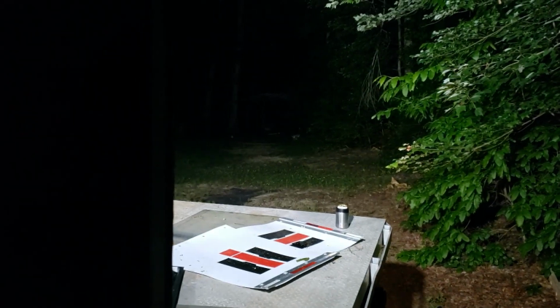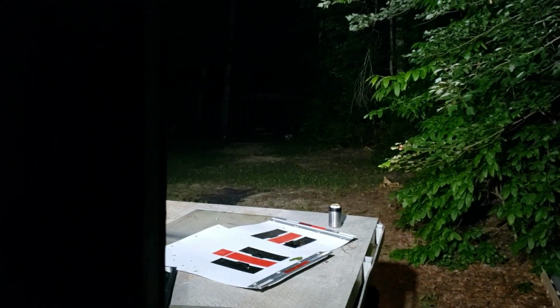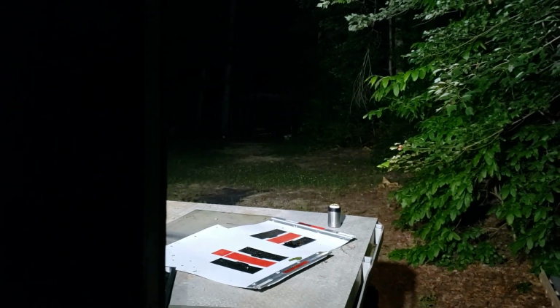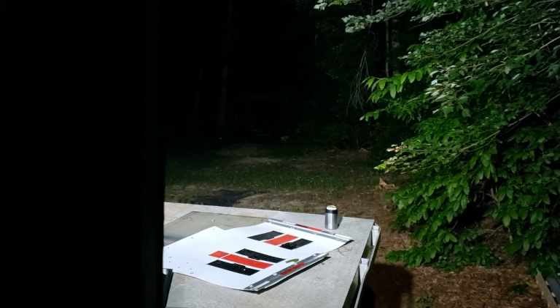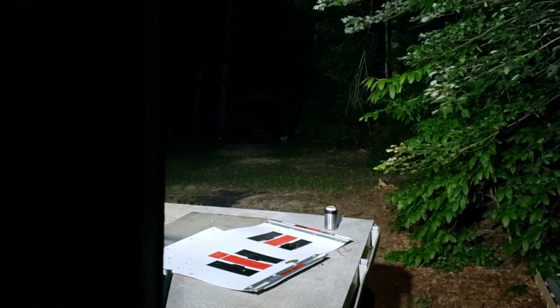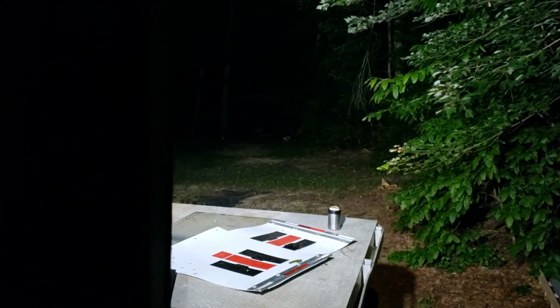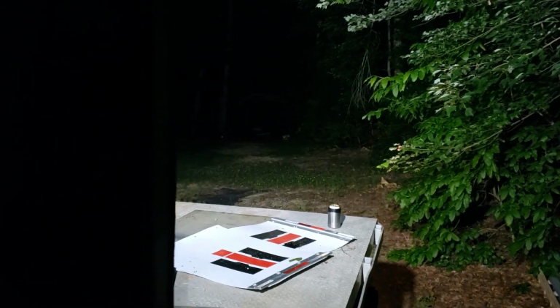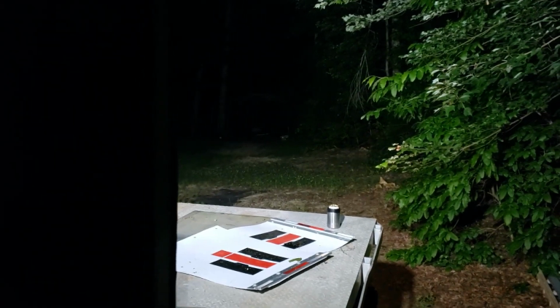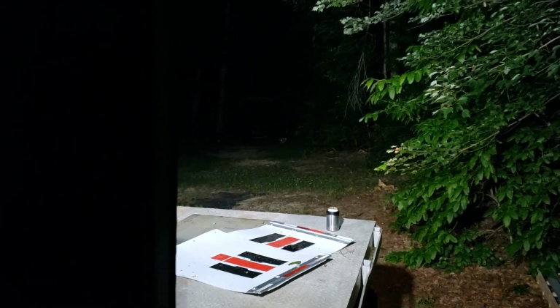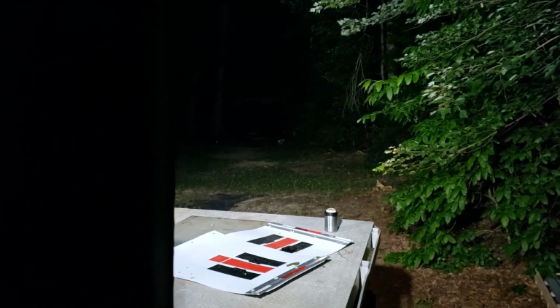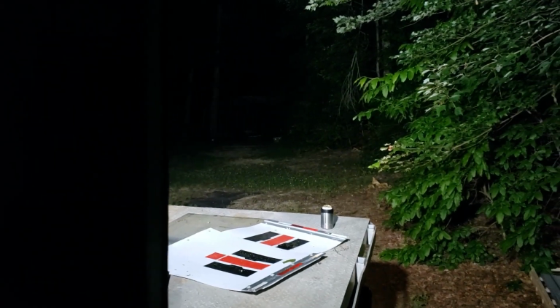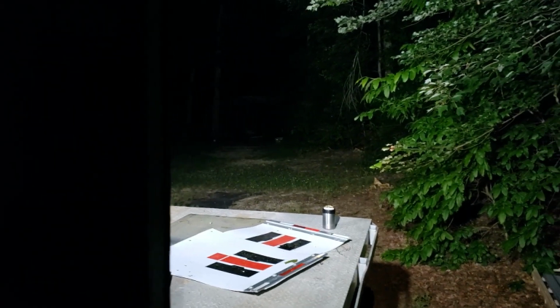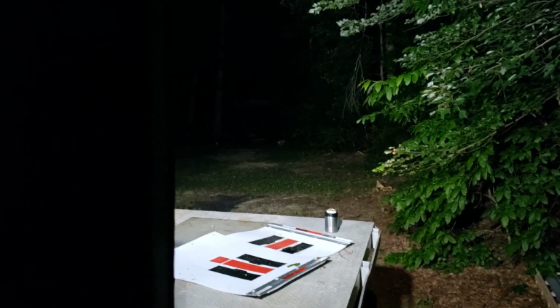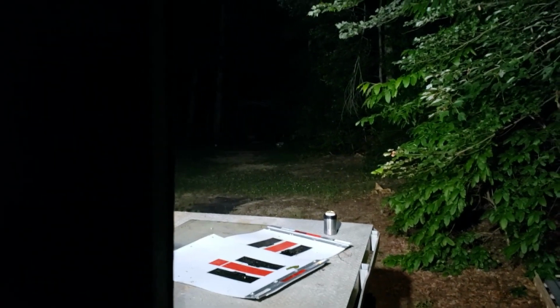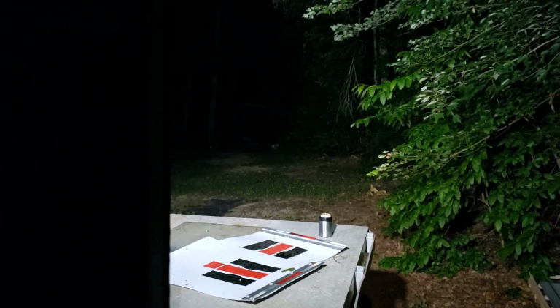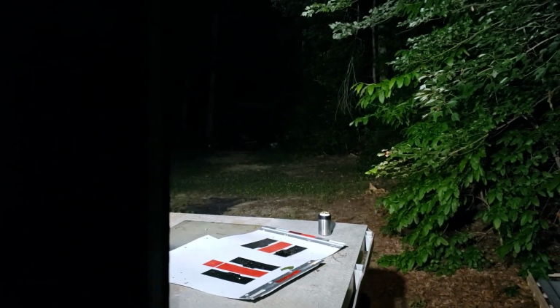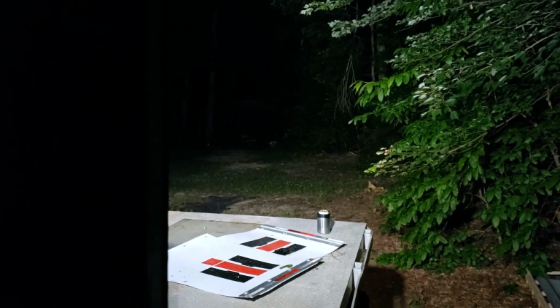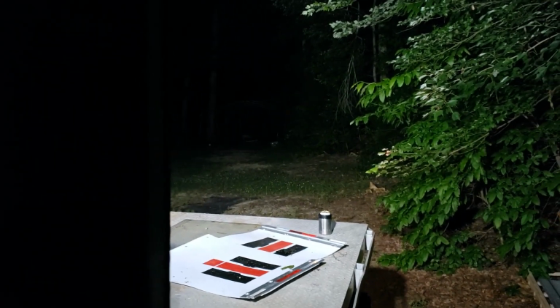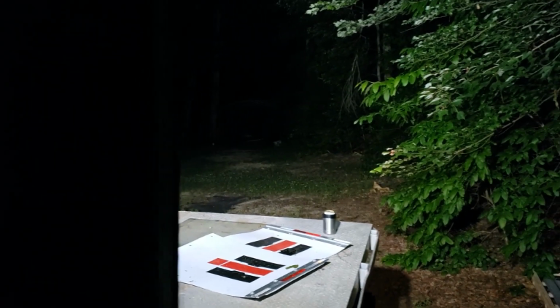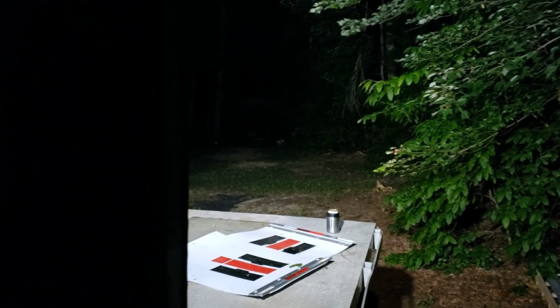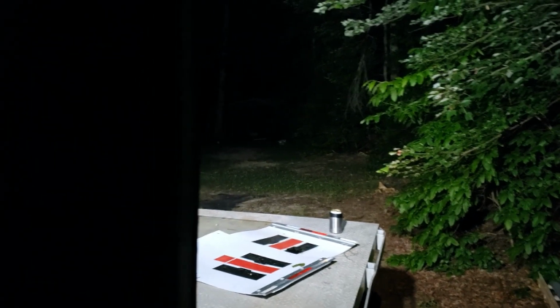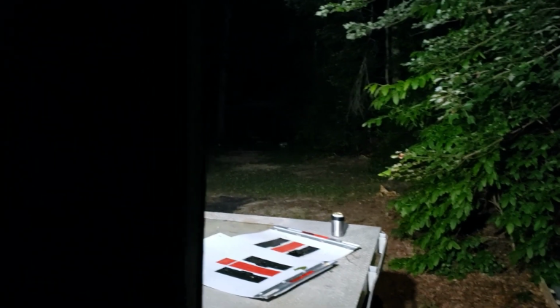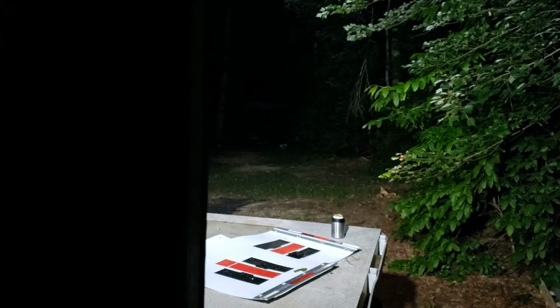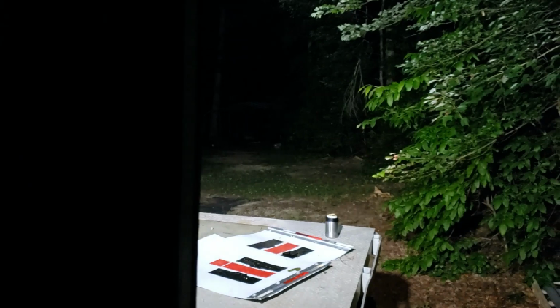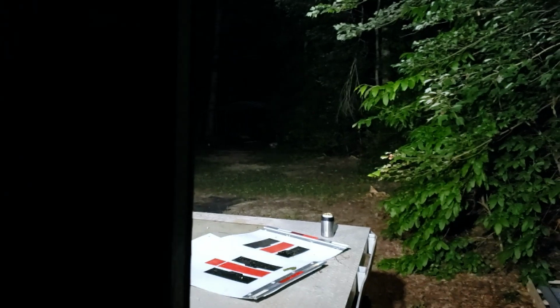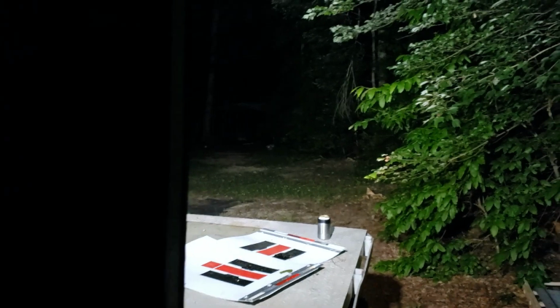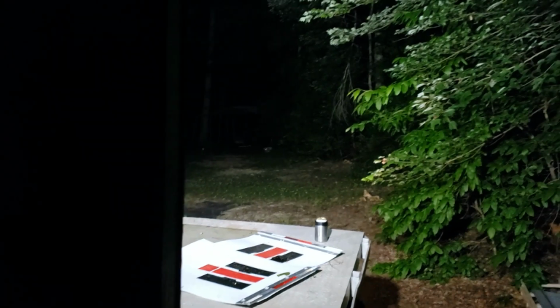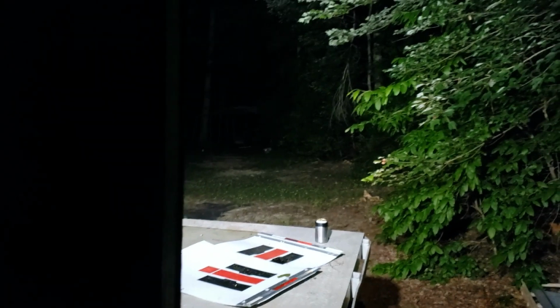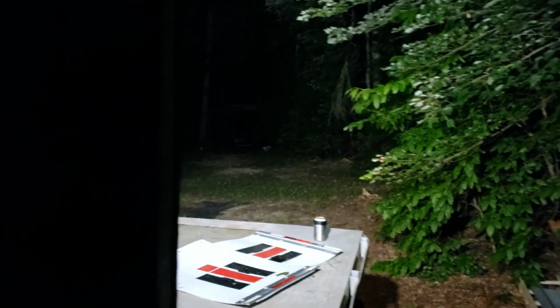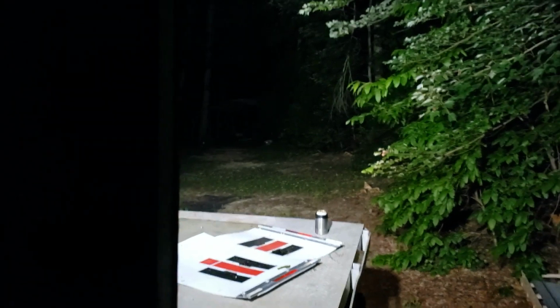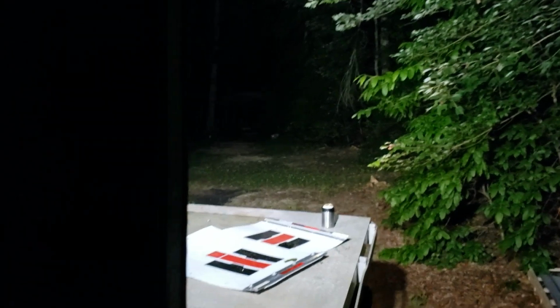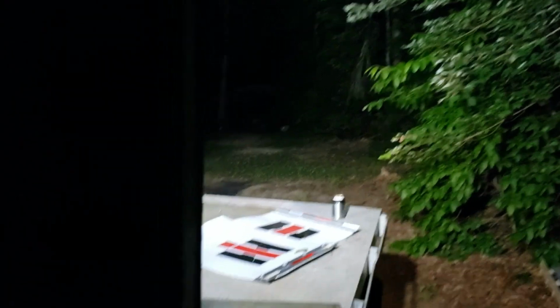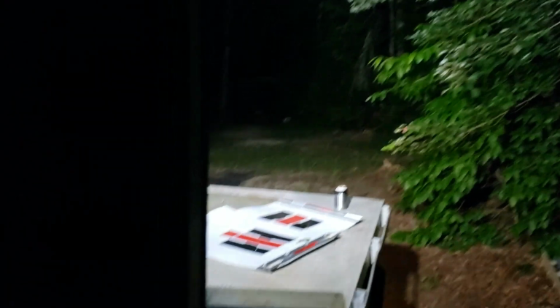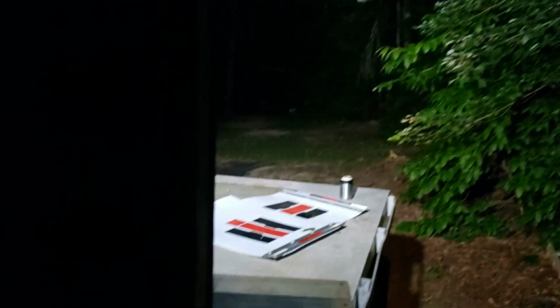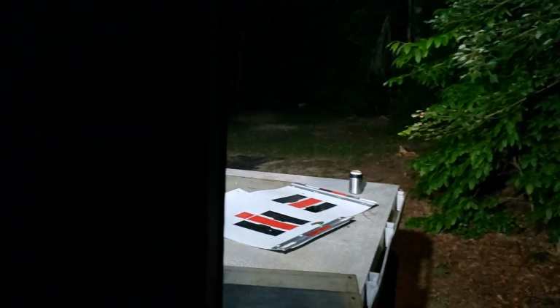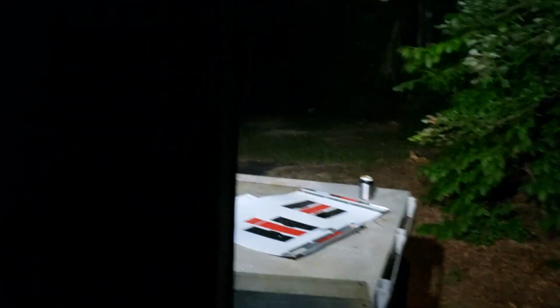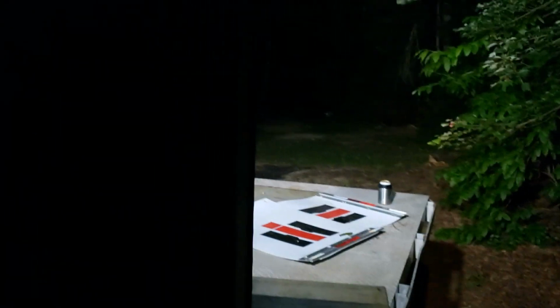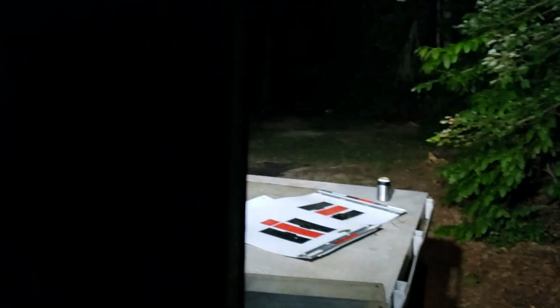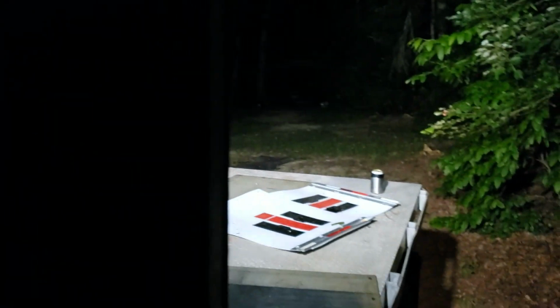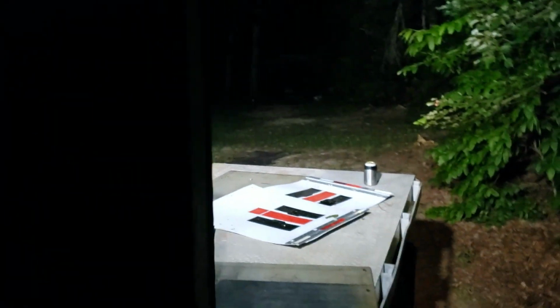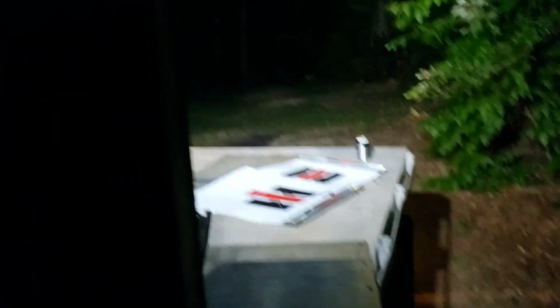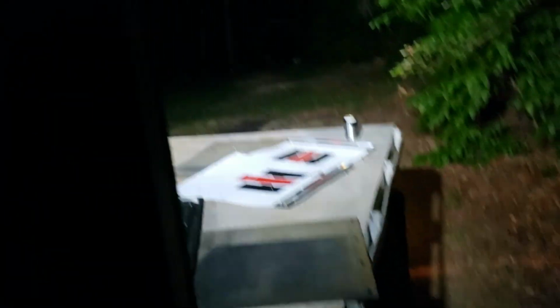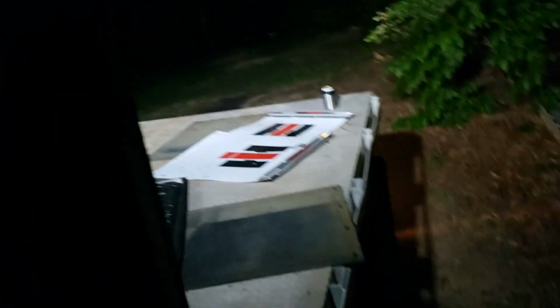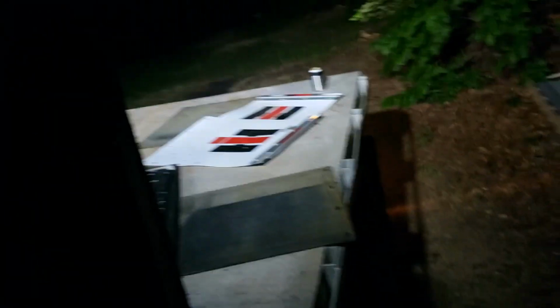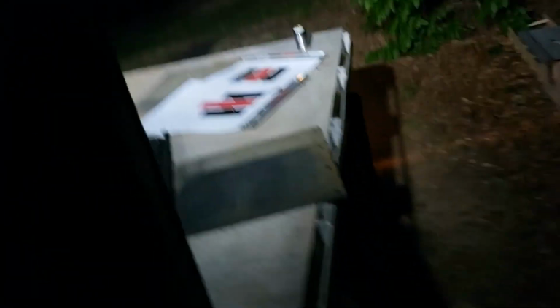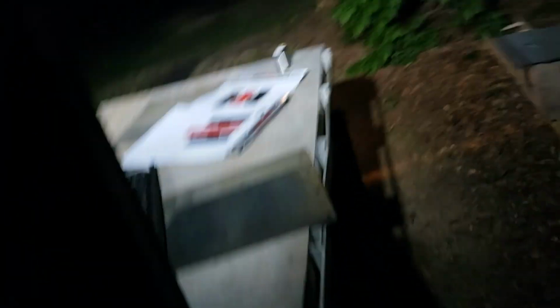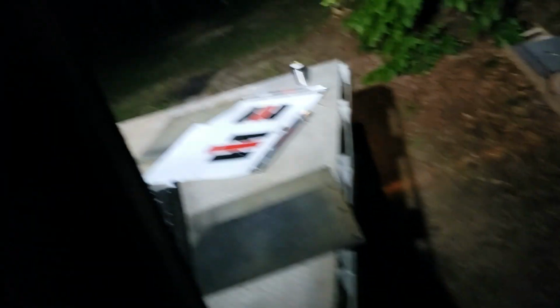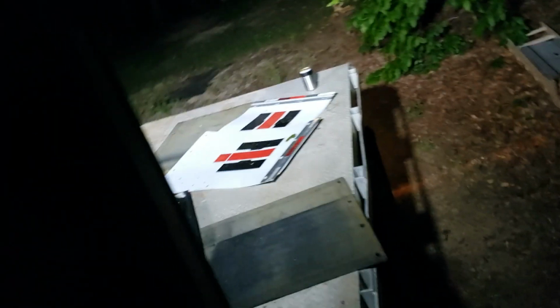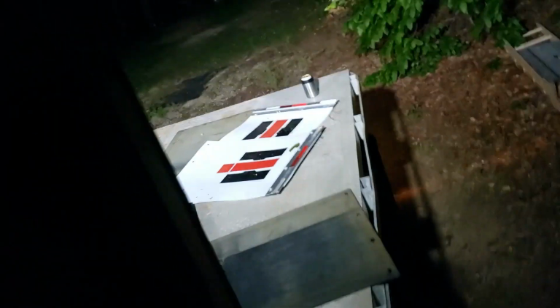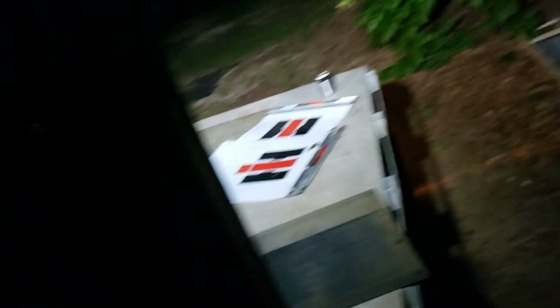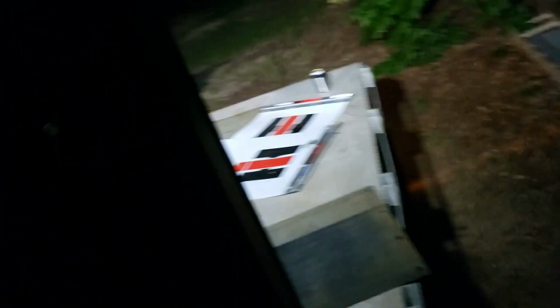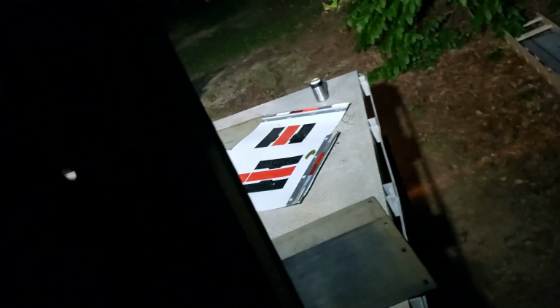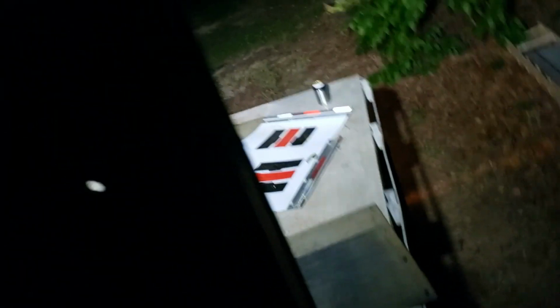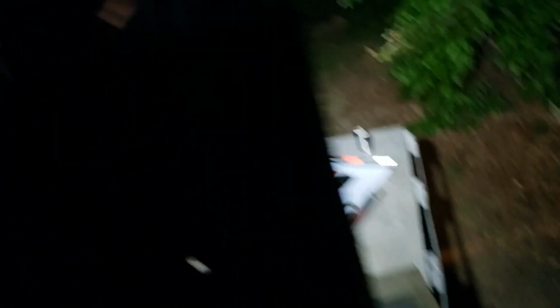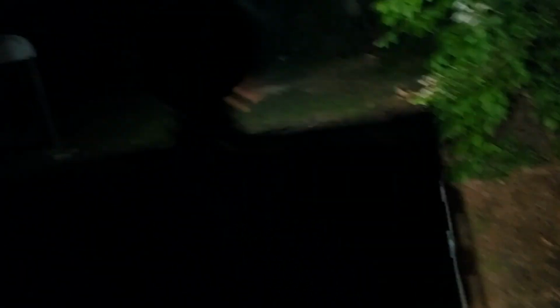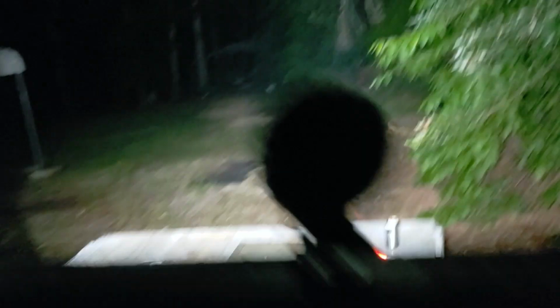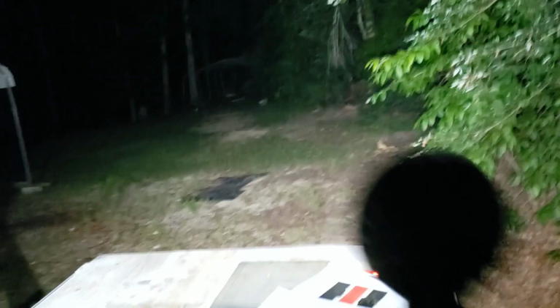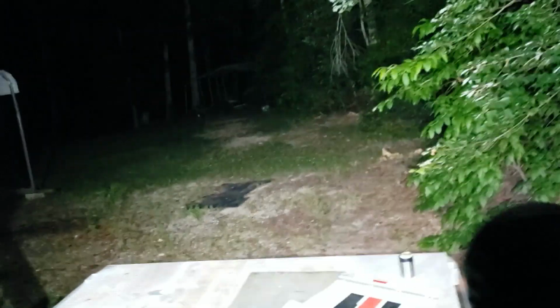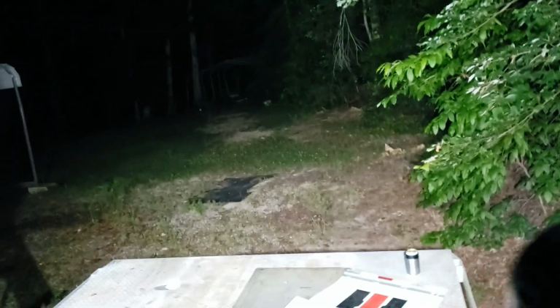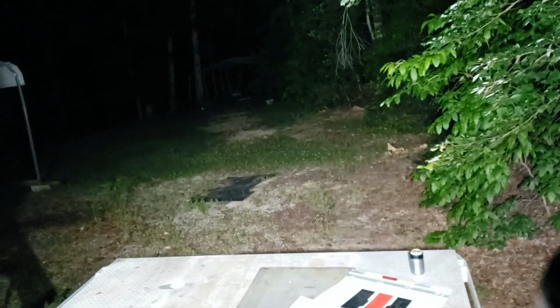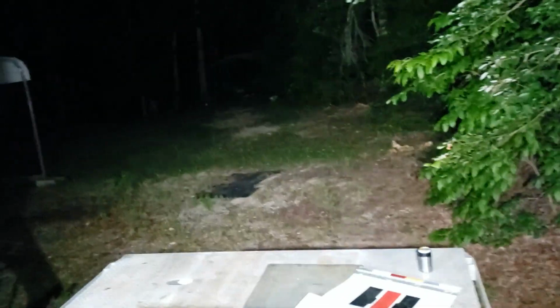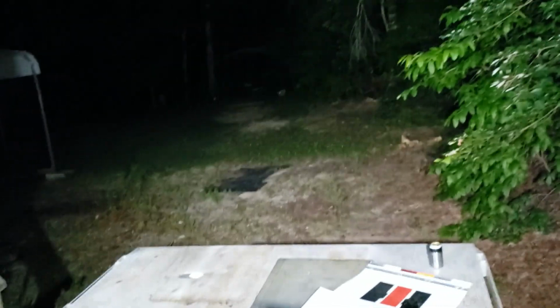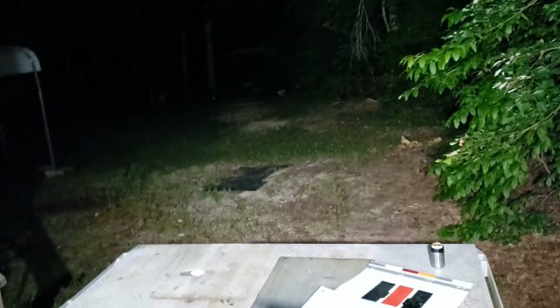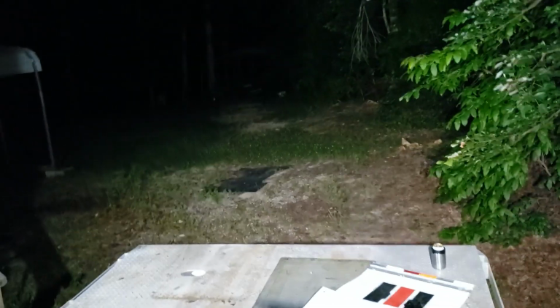Those are floodlights, so they're not going to project too far, but that is still an amazing amount of light they put out.